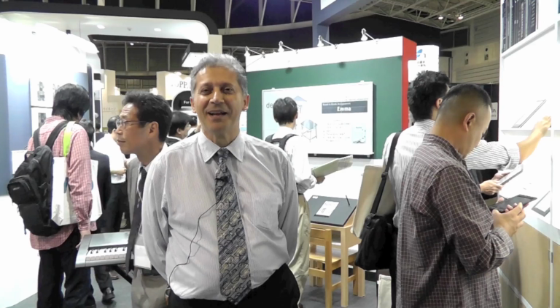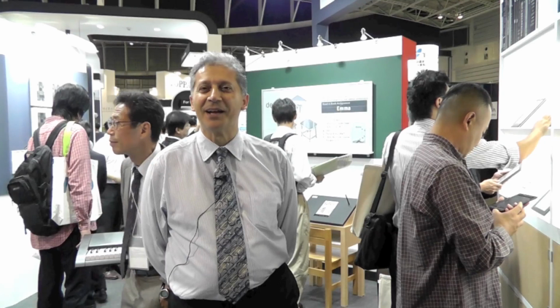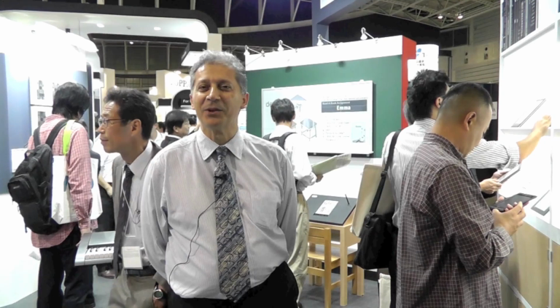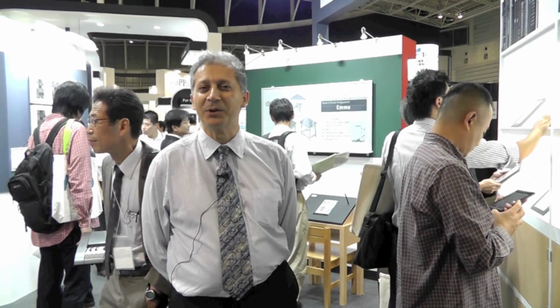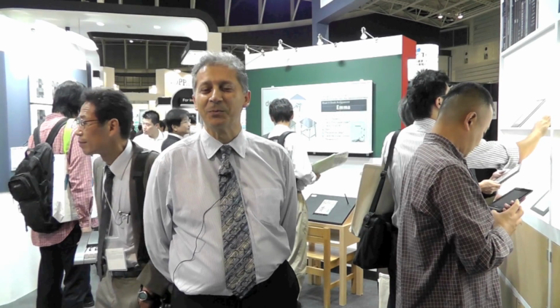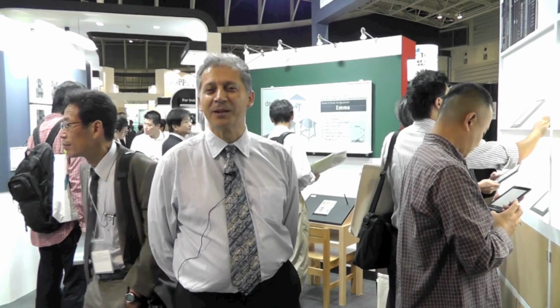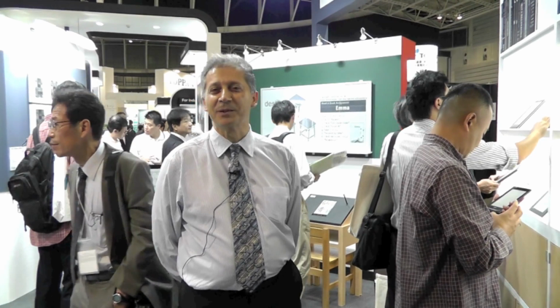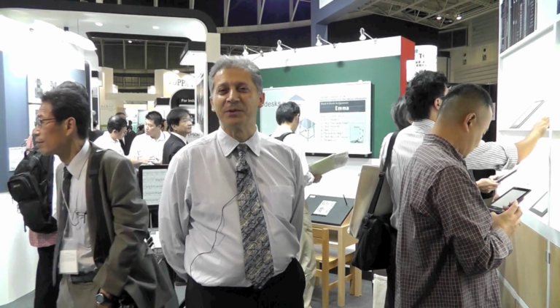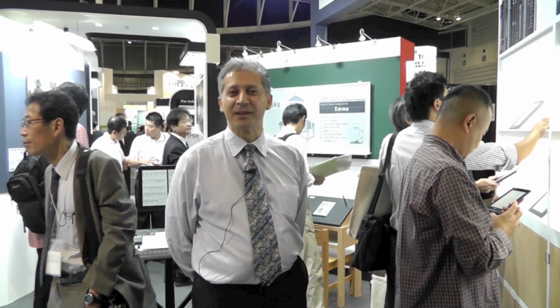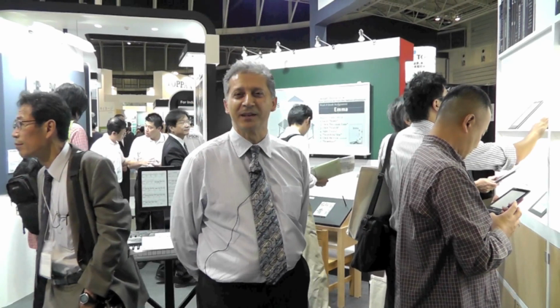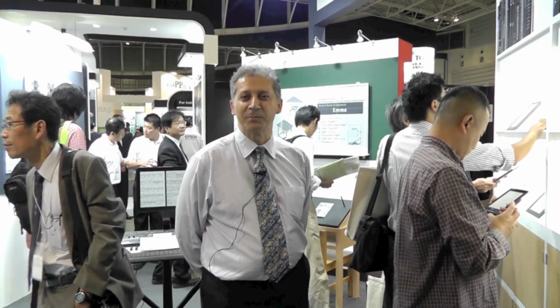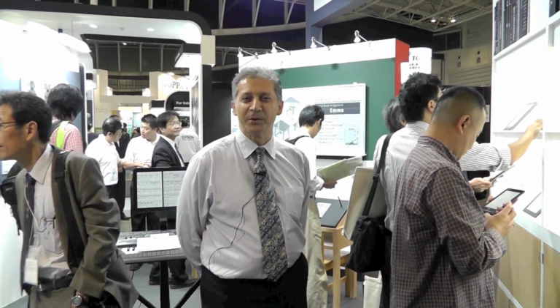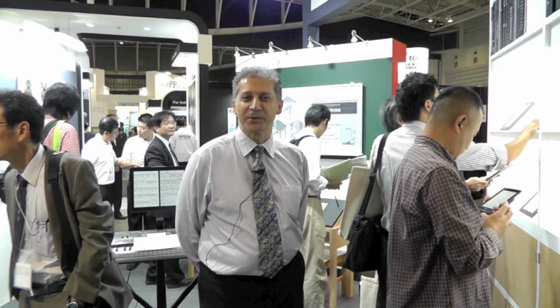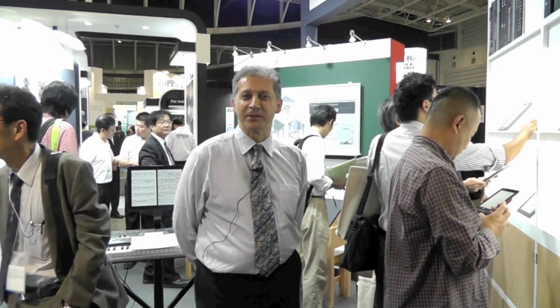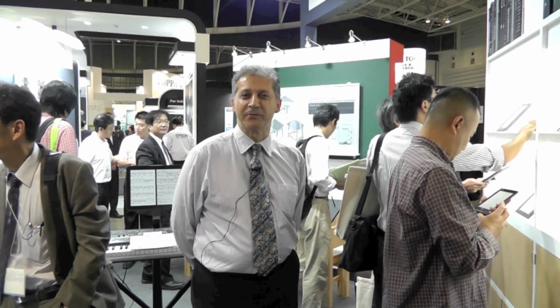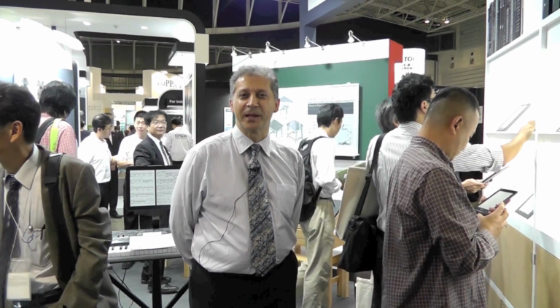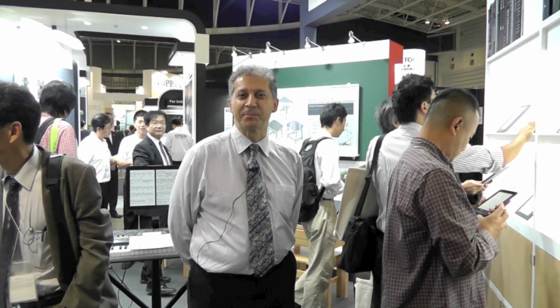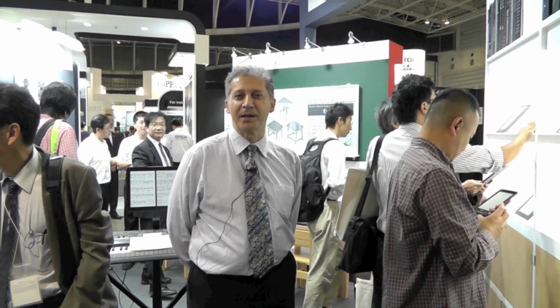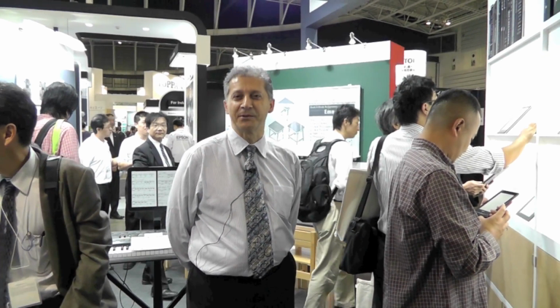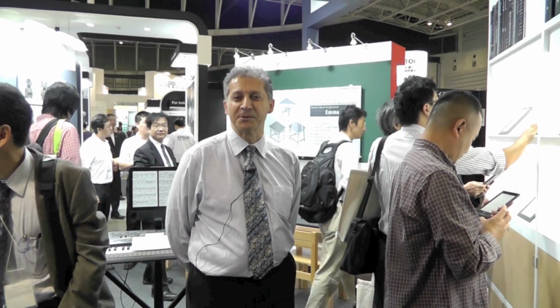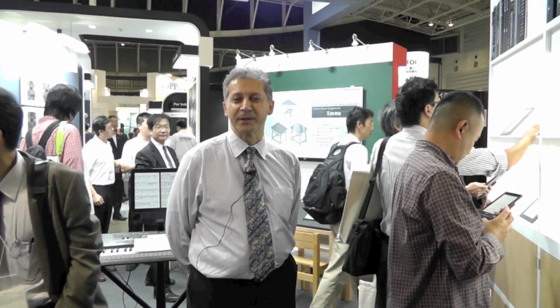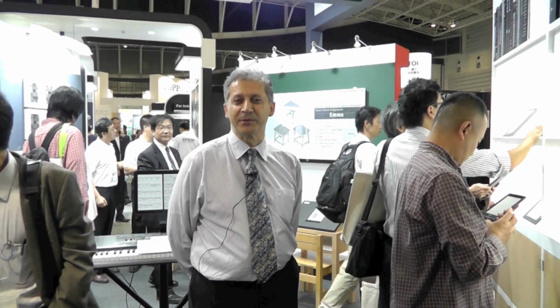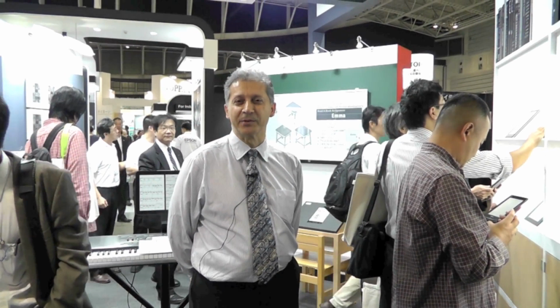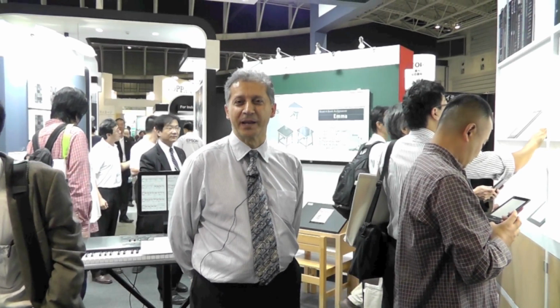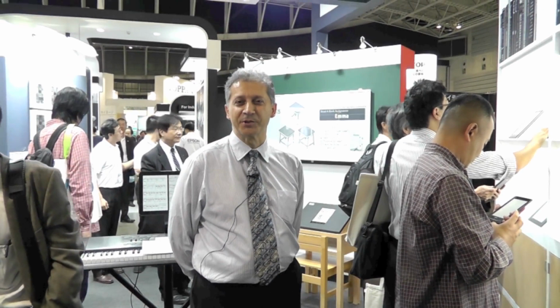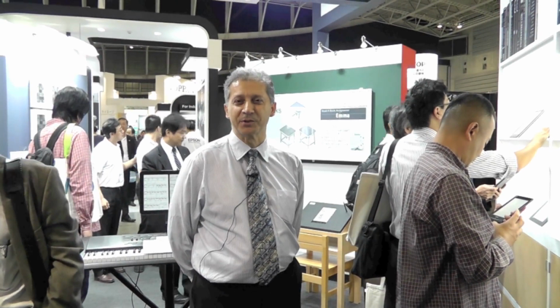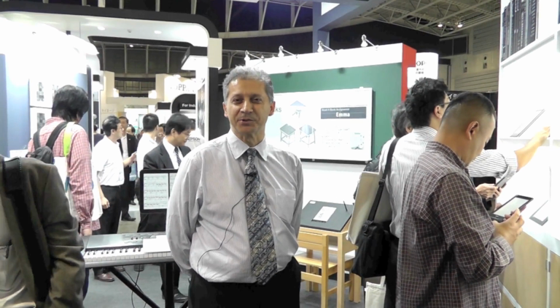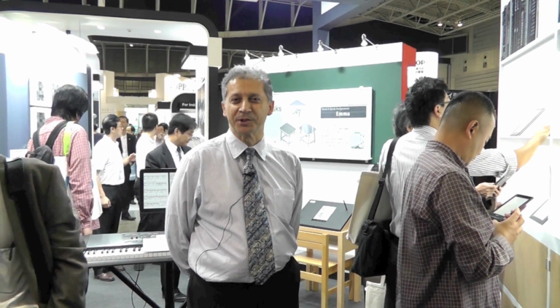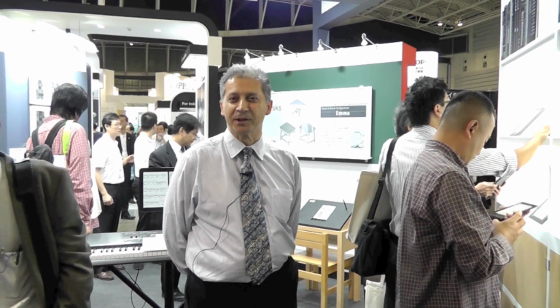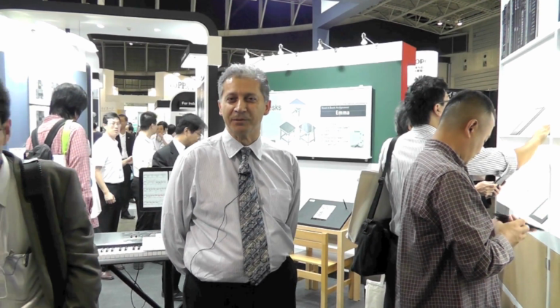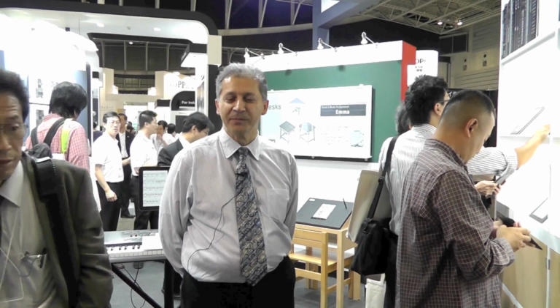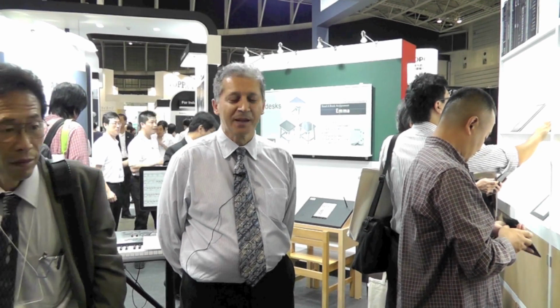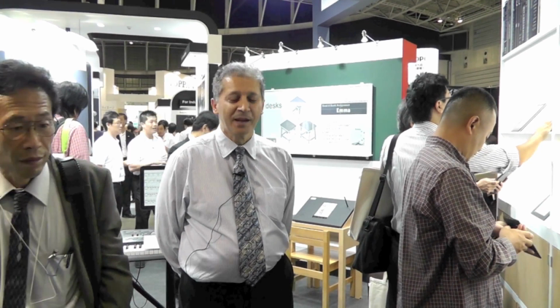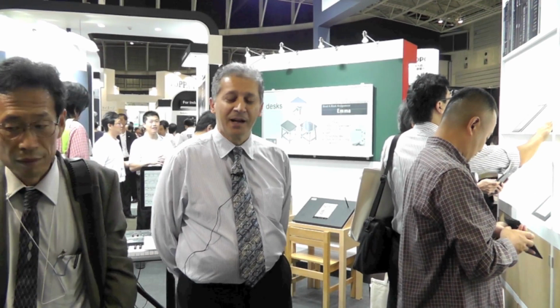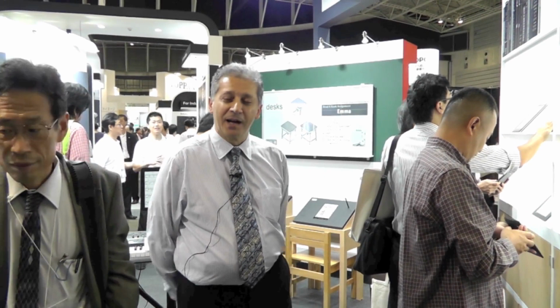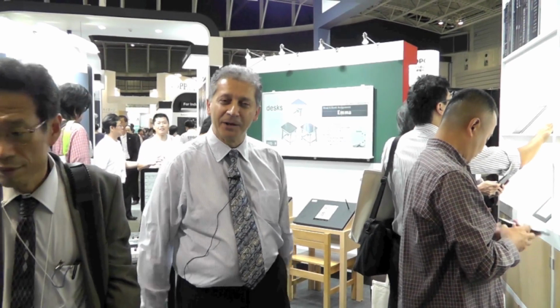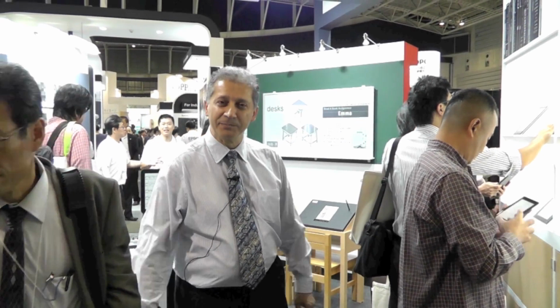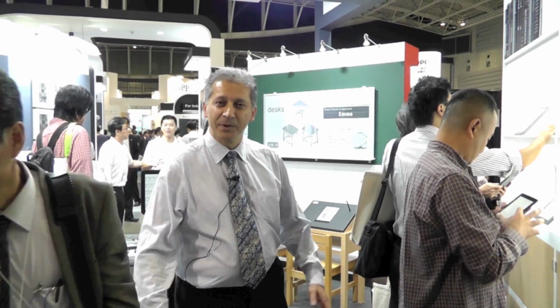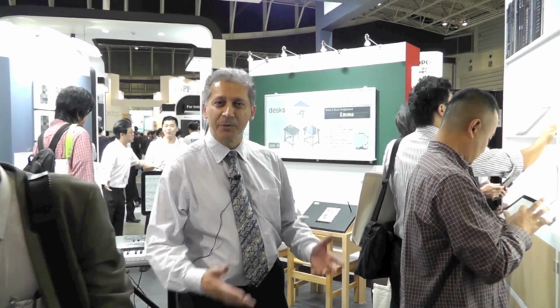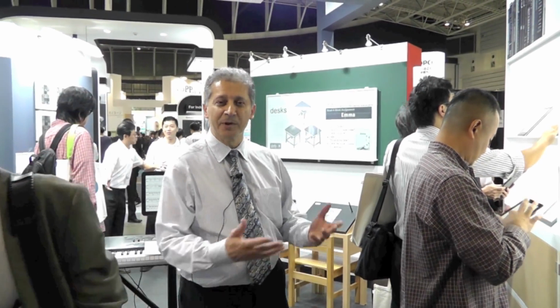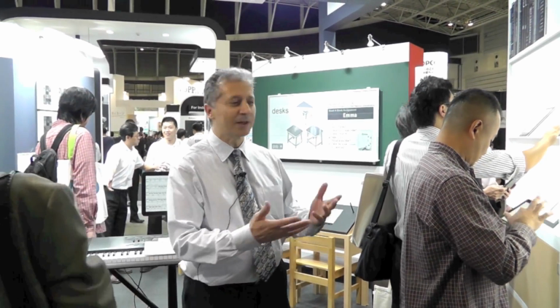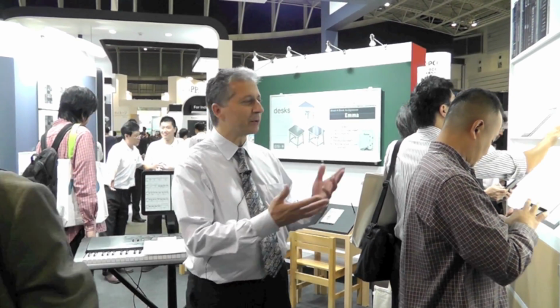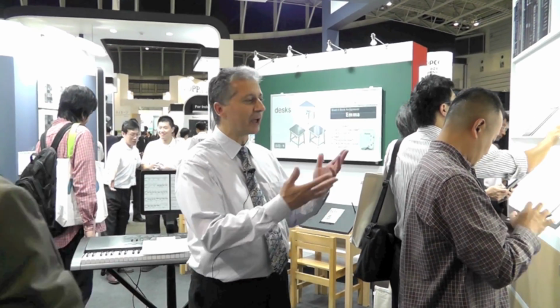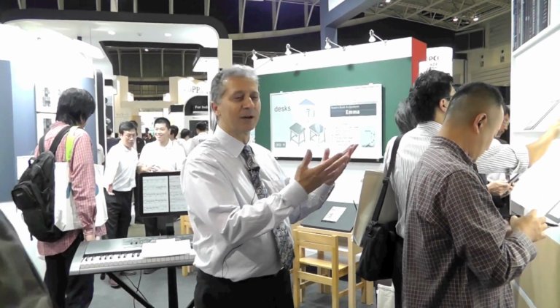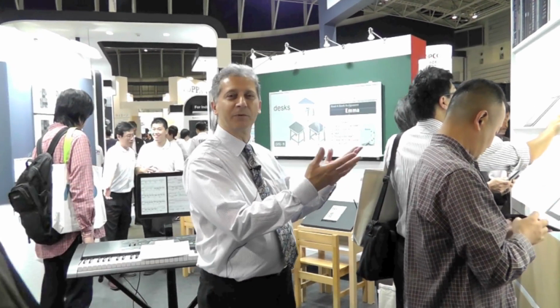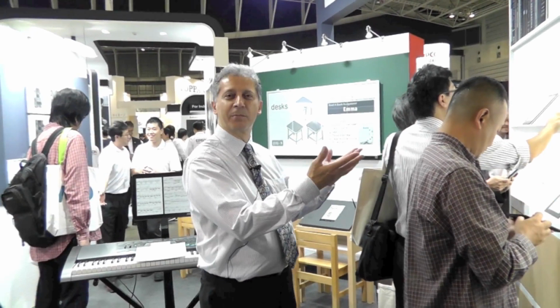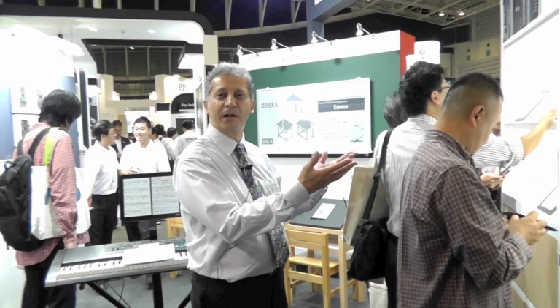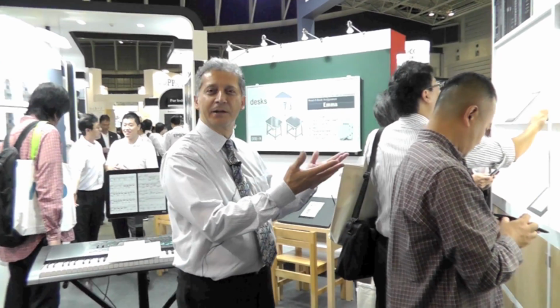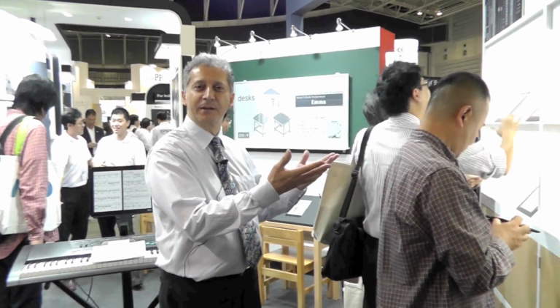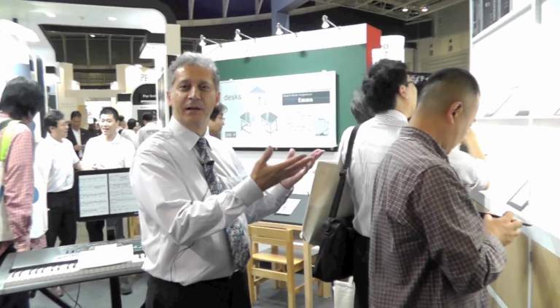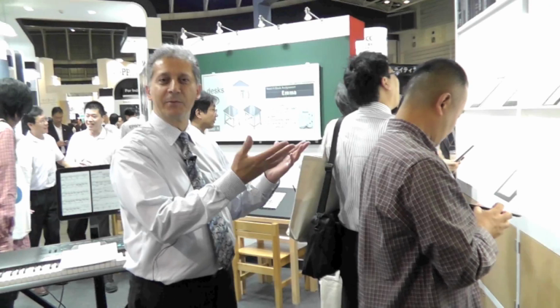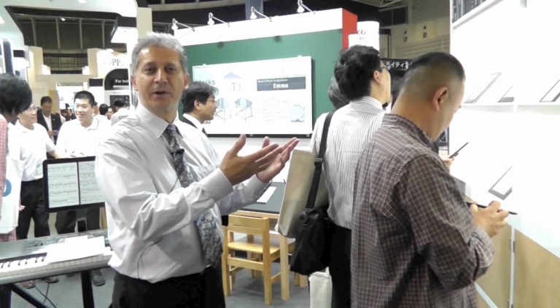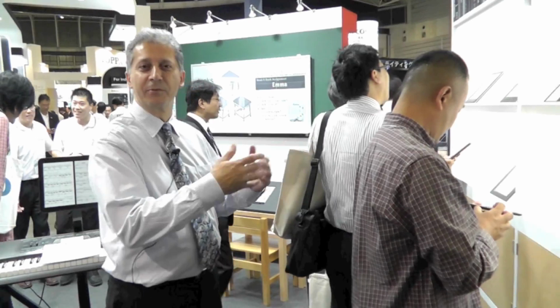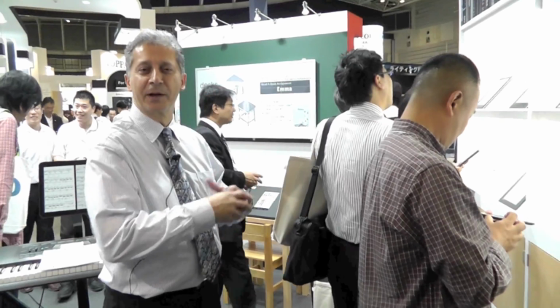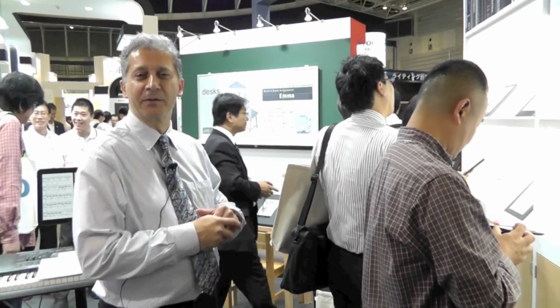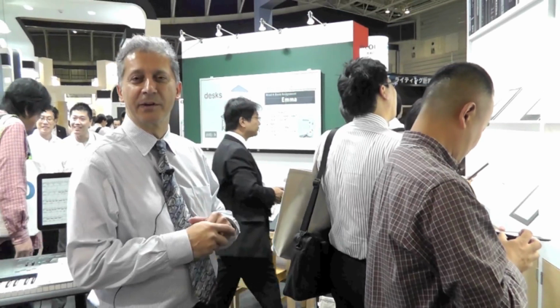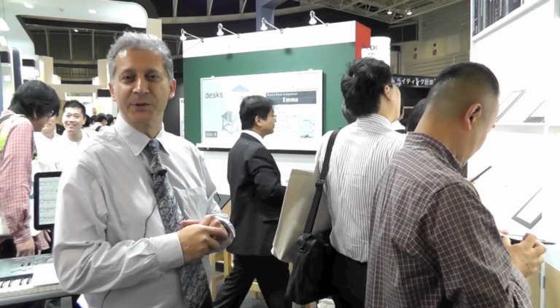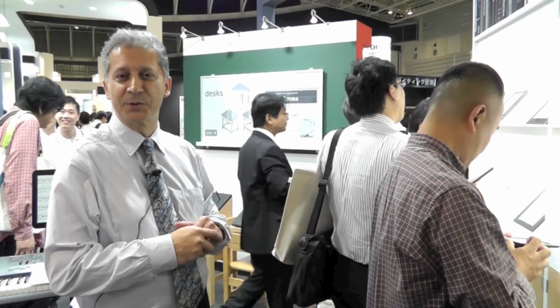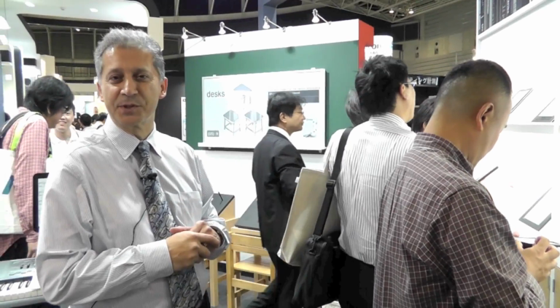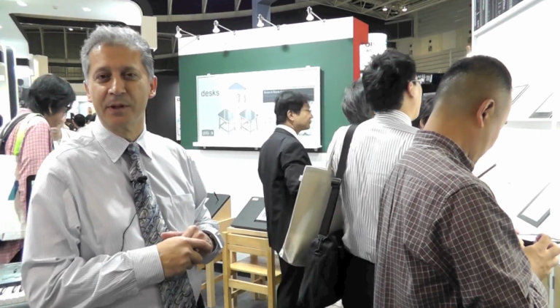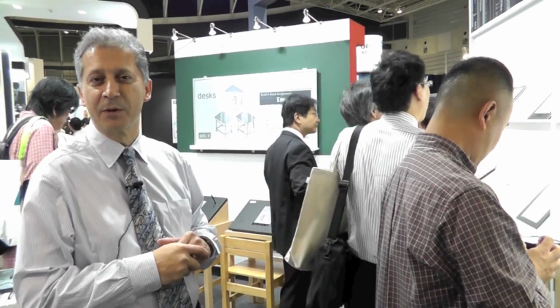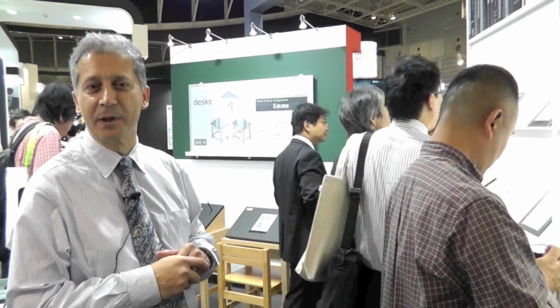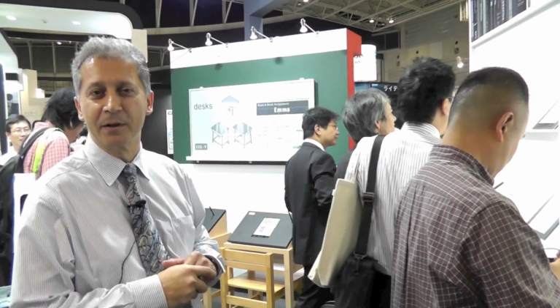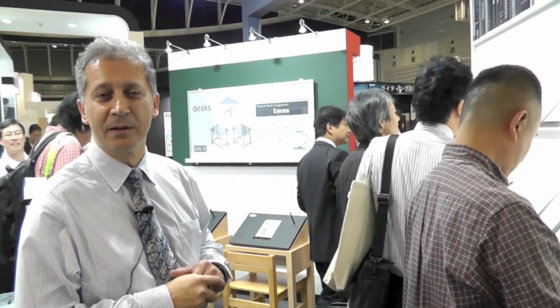Hello and welcome to the e-Ink booth at the Flat Panel Display International Show. Over here we have a product that everybody recognizes, which is an e-reader.